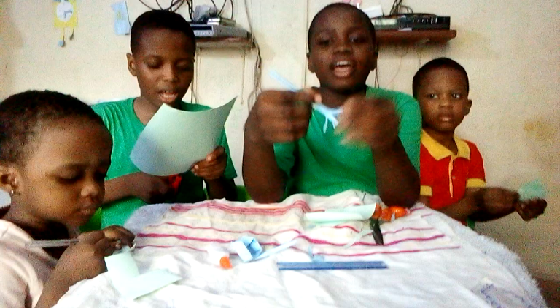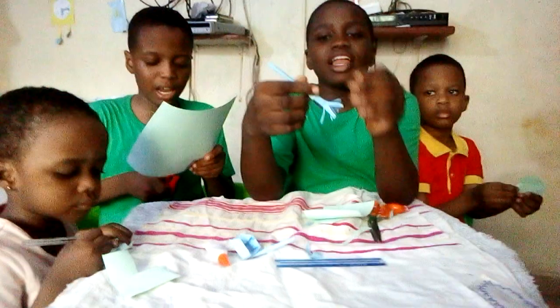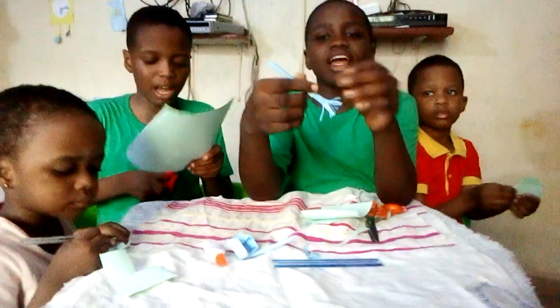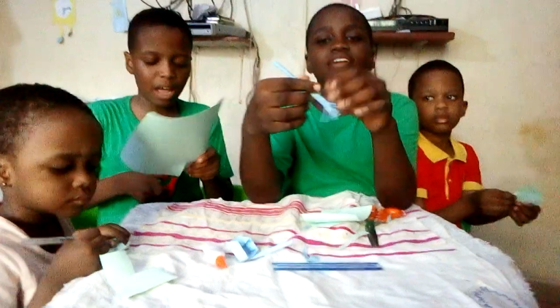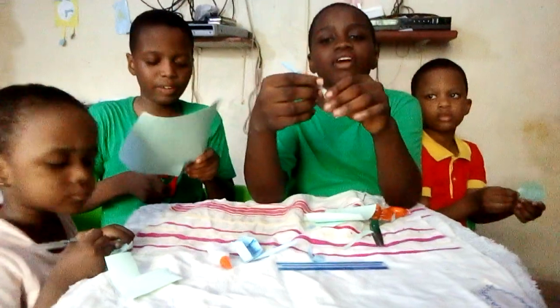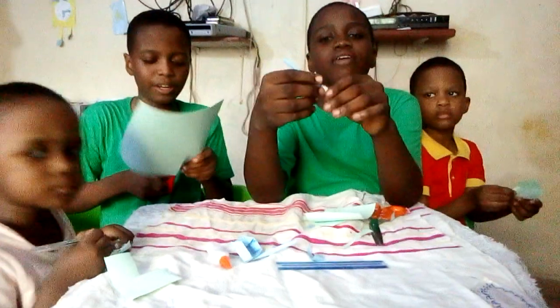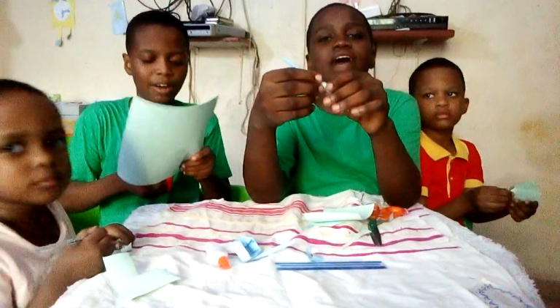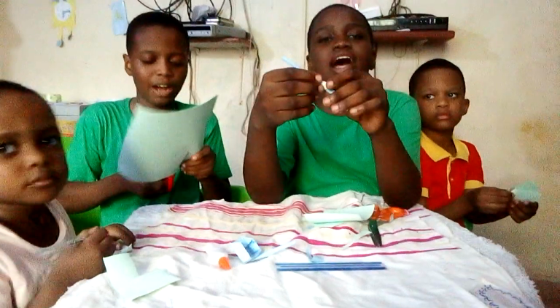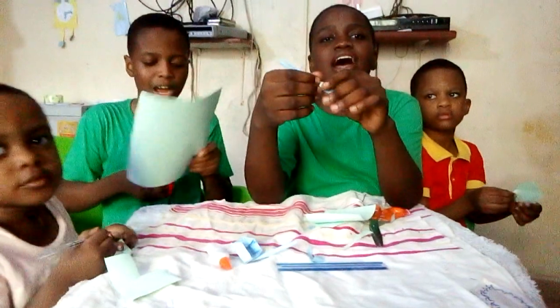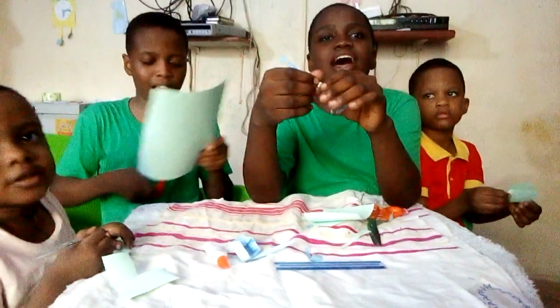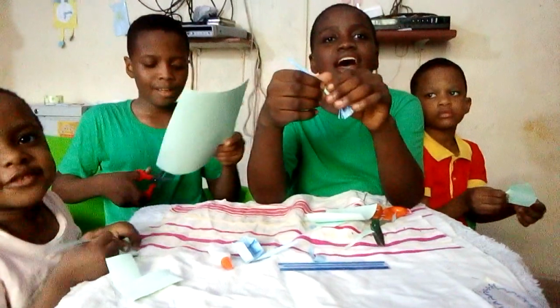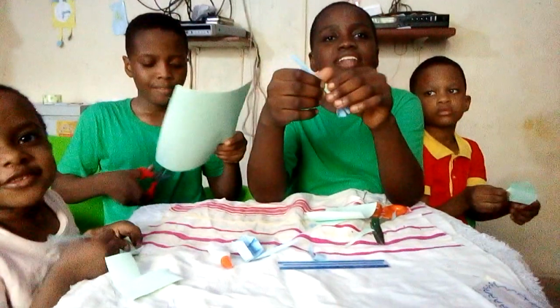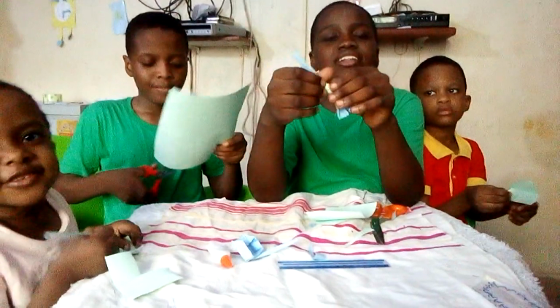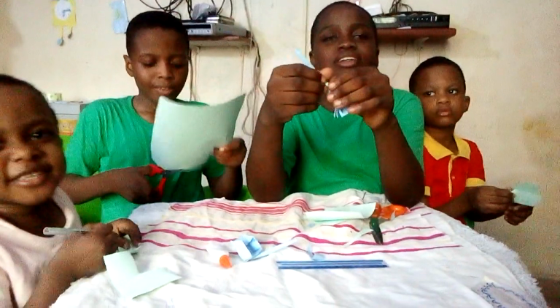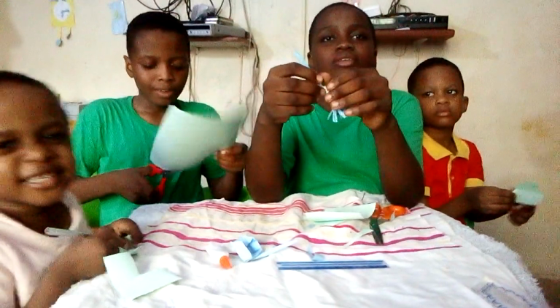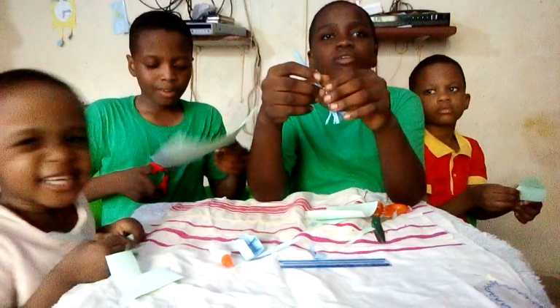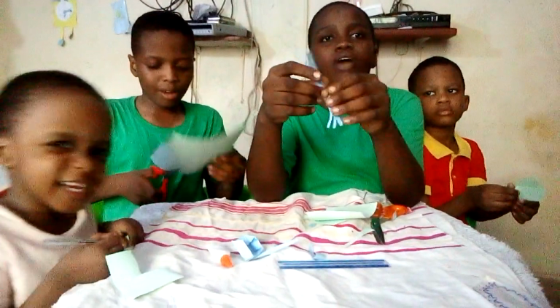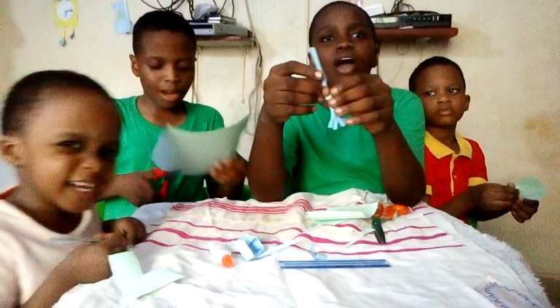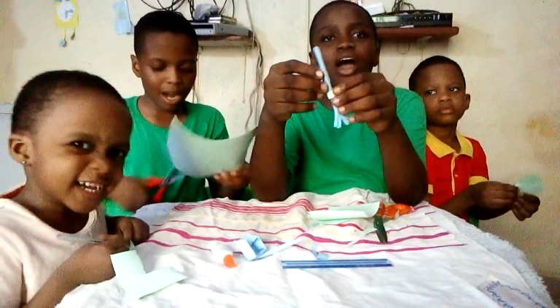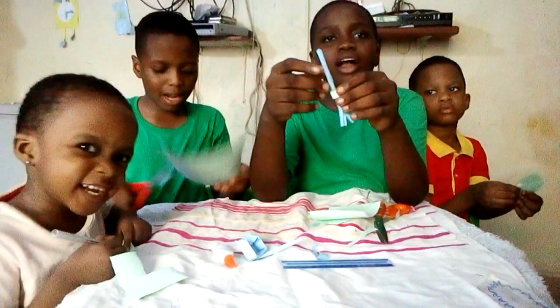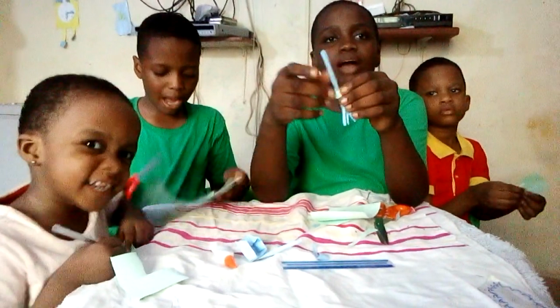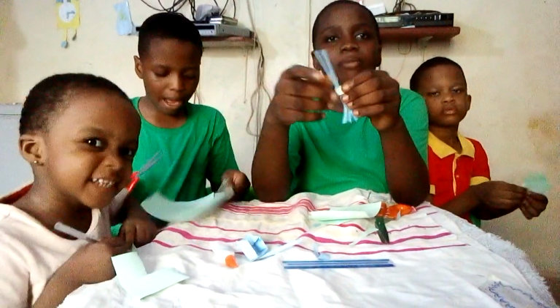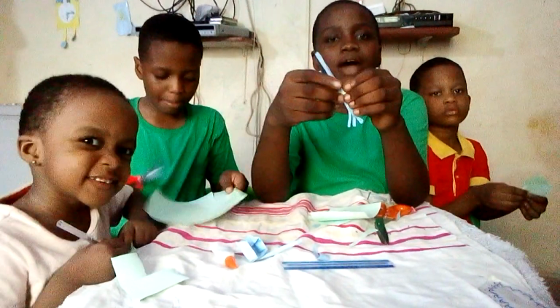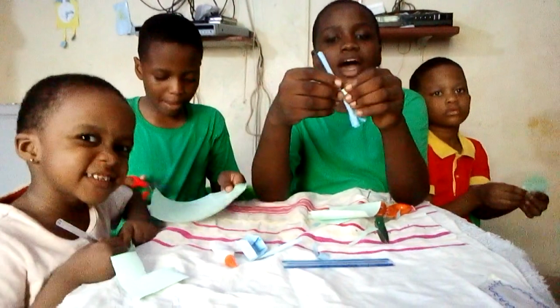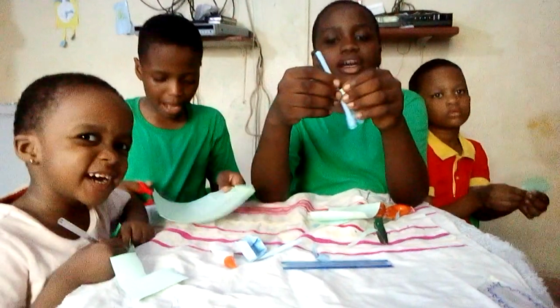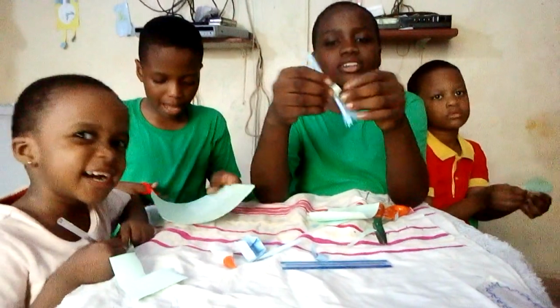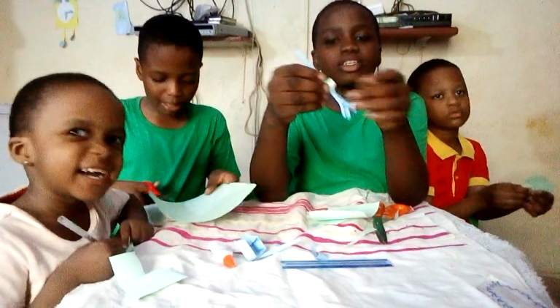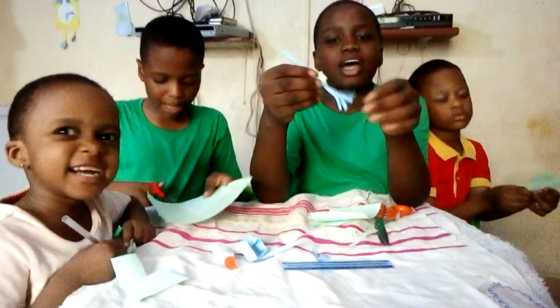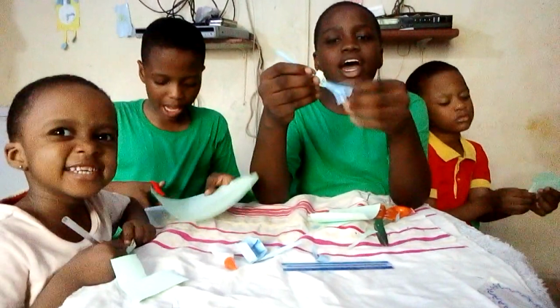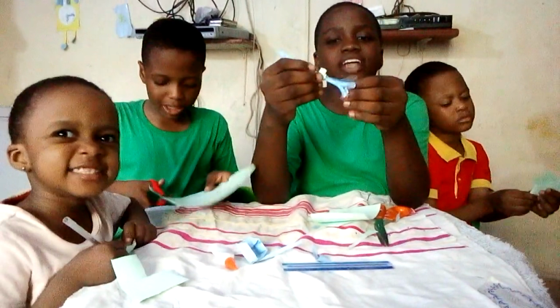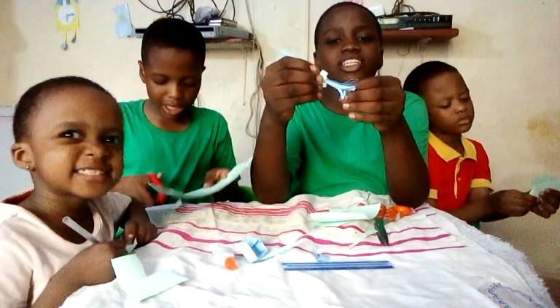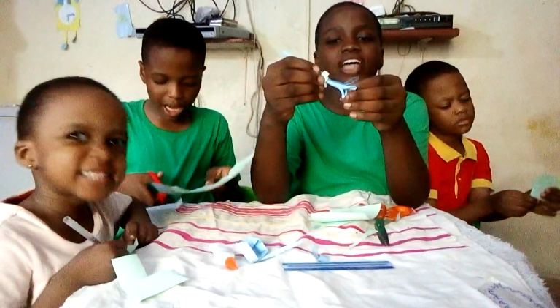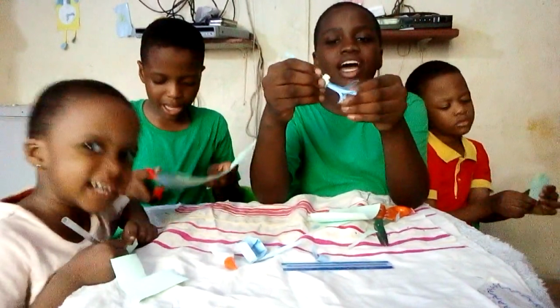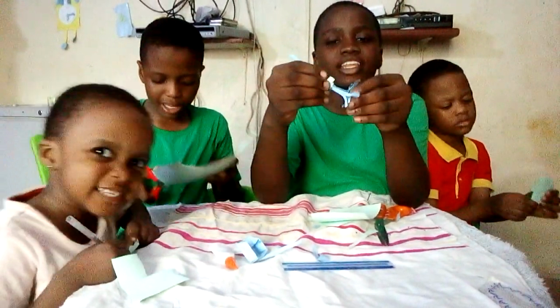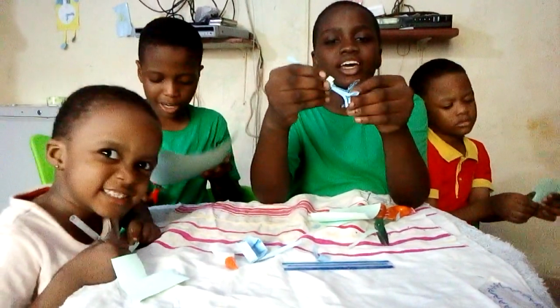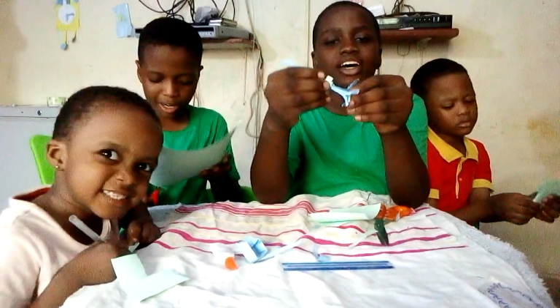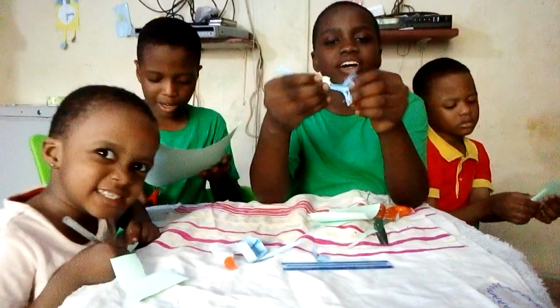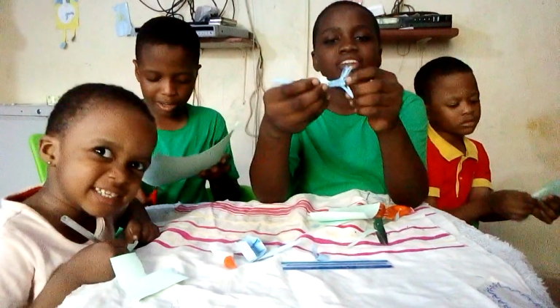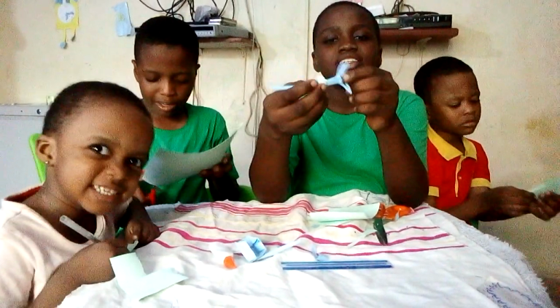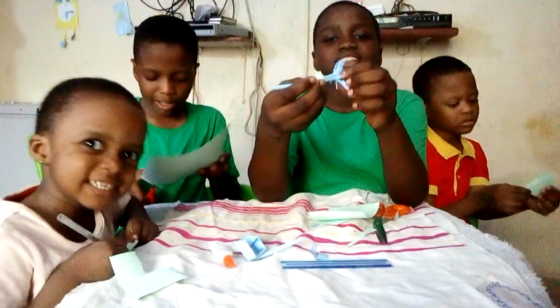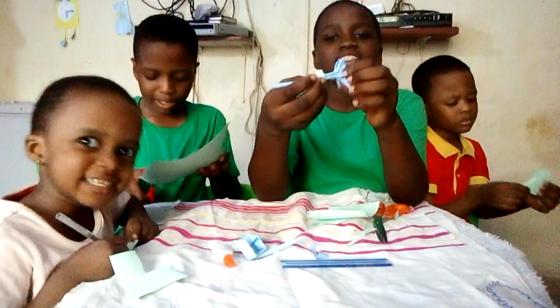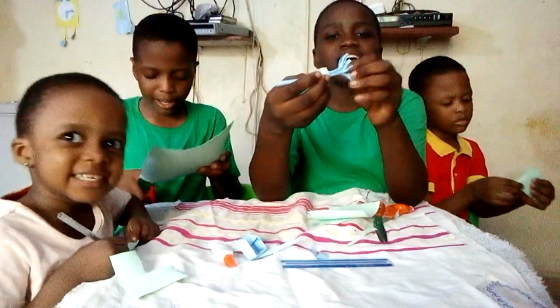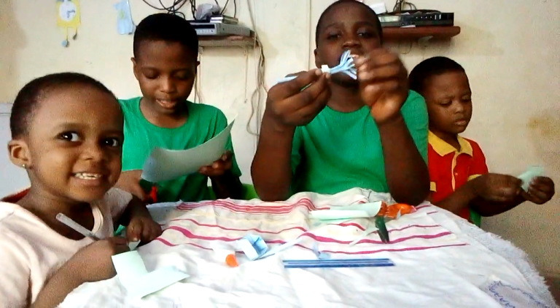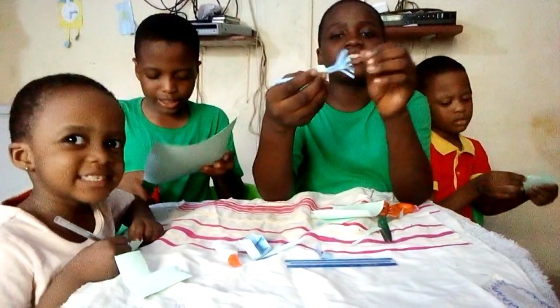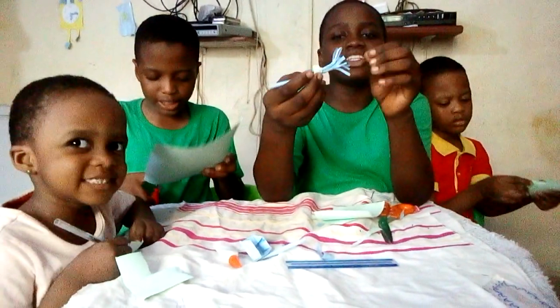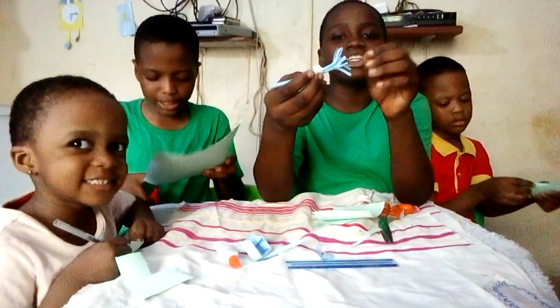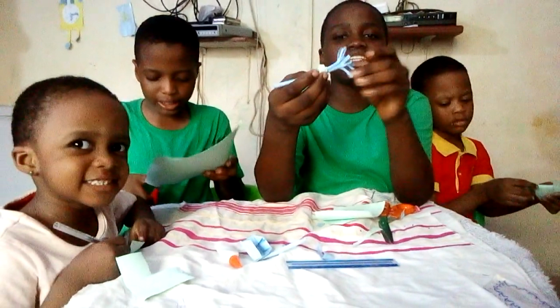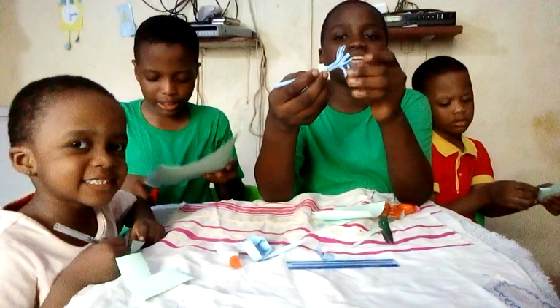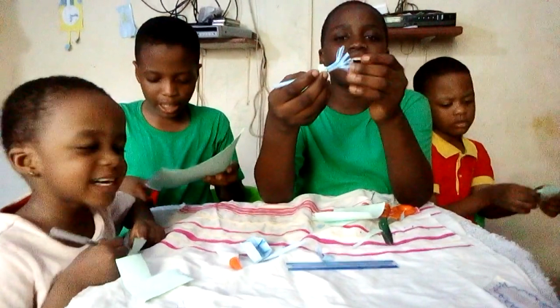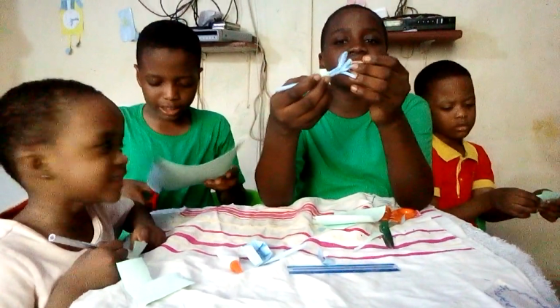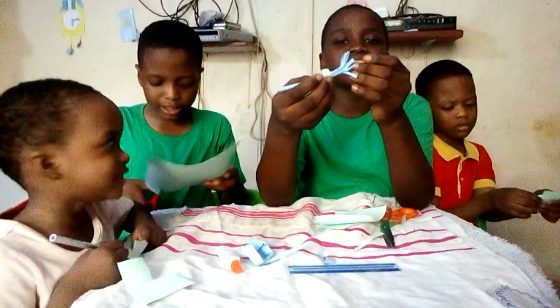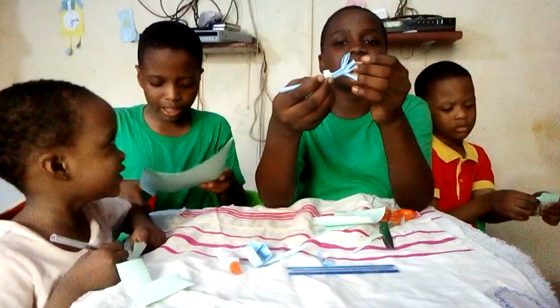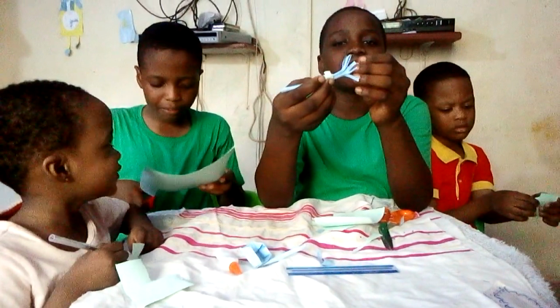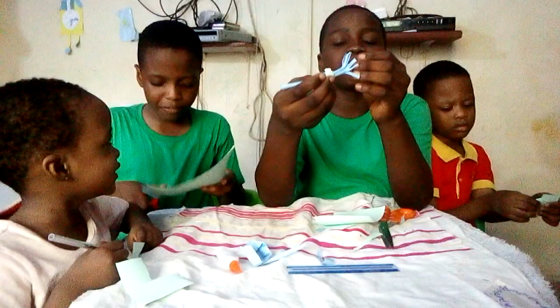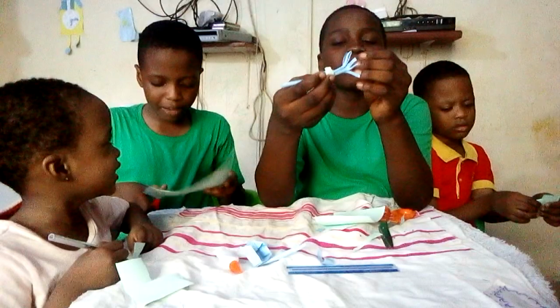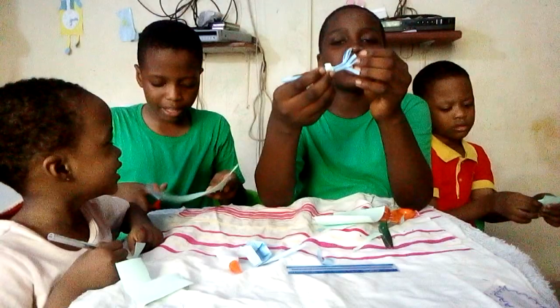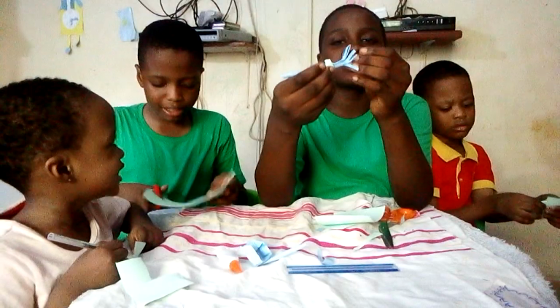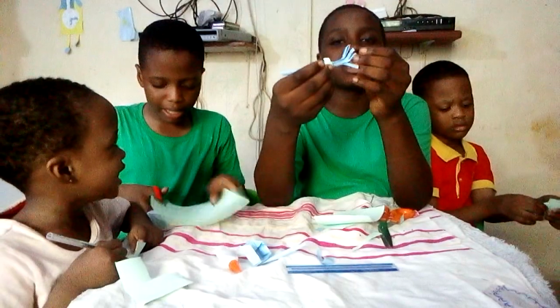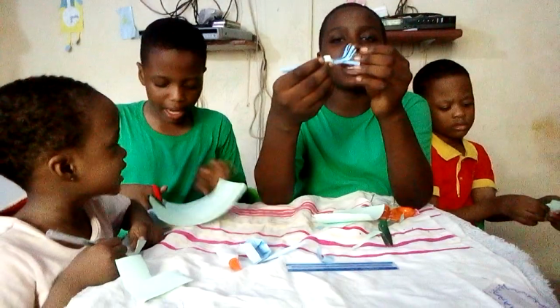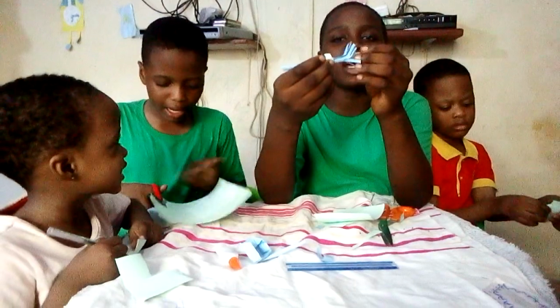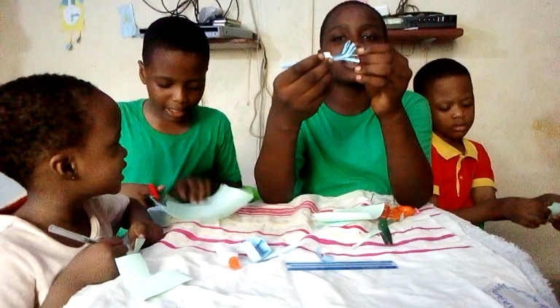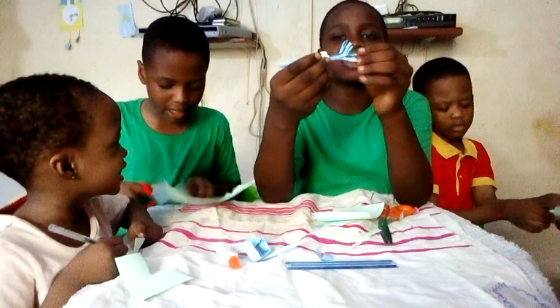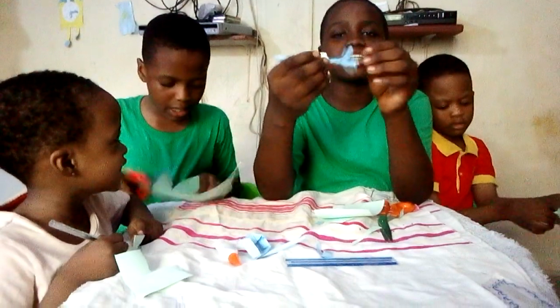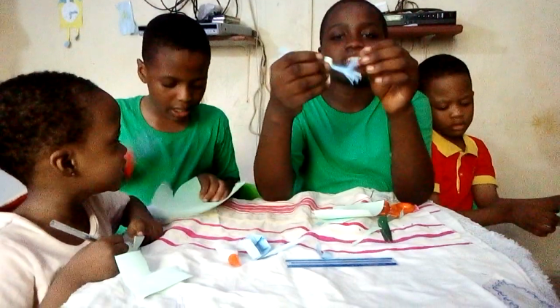Hello everyone! Welcome back to our channel, the Genius Inventor Kids.